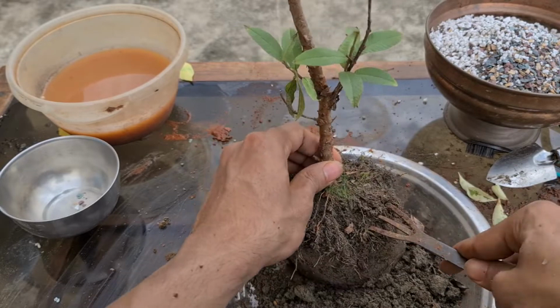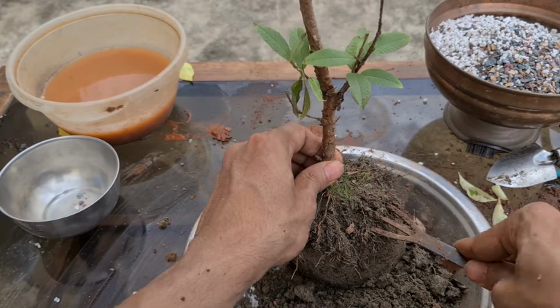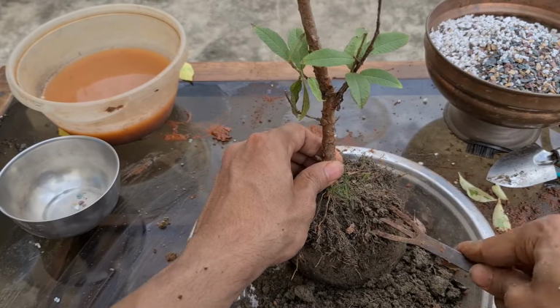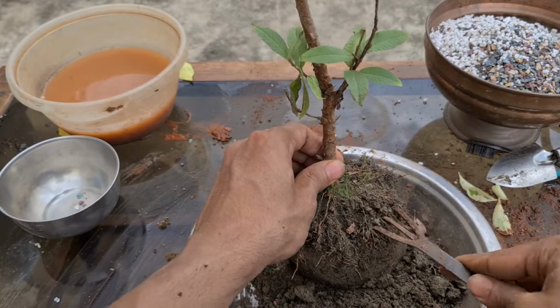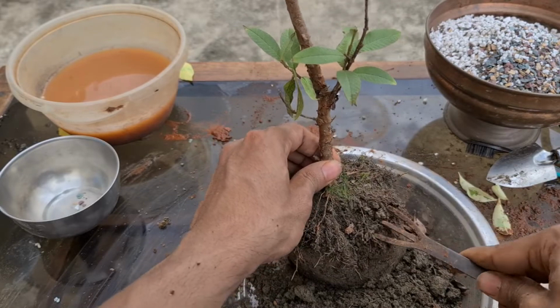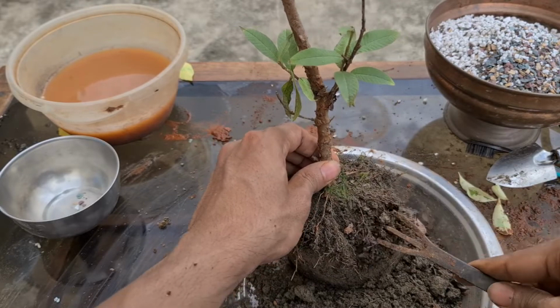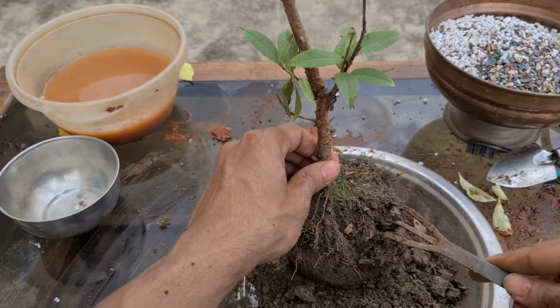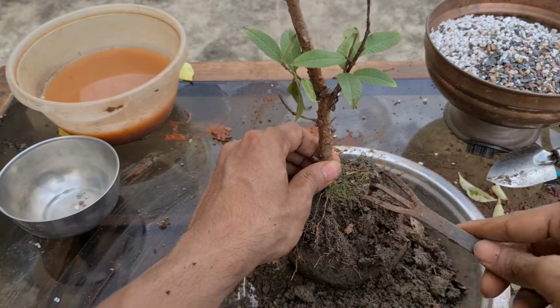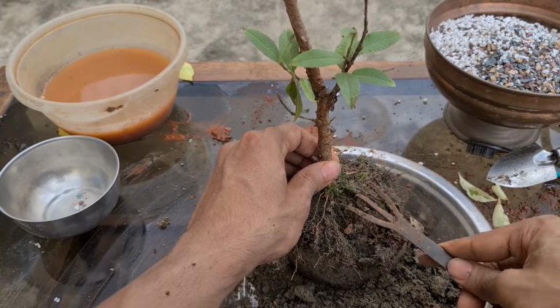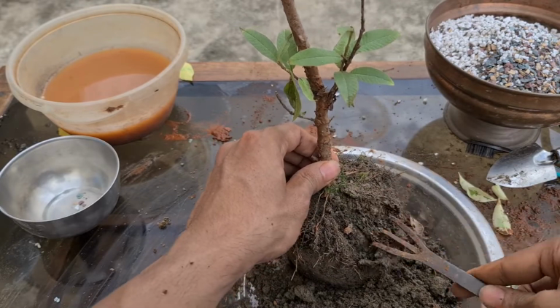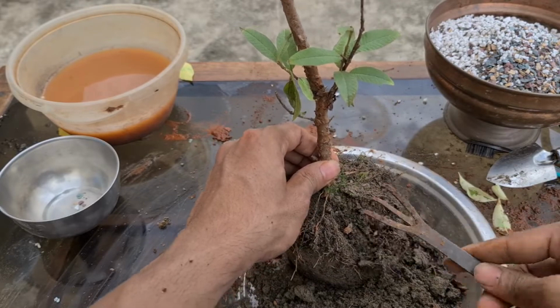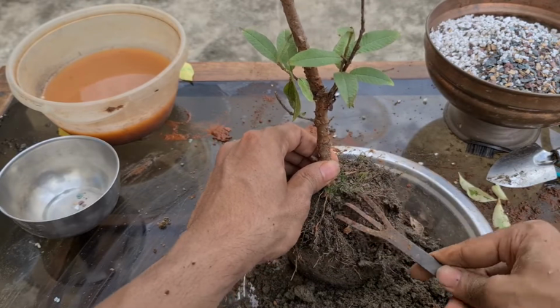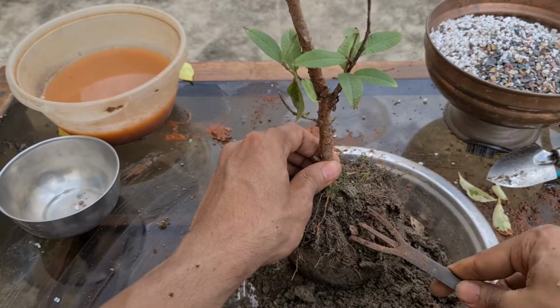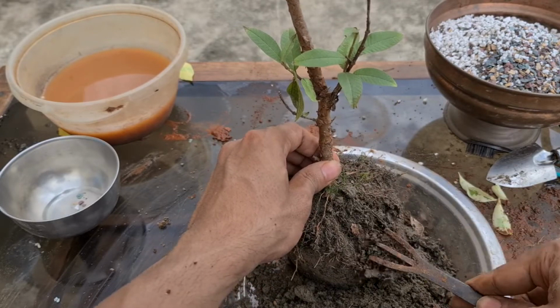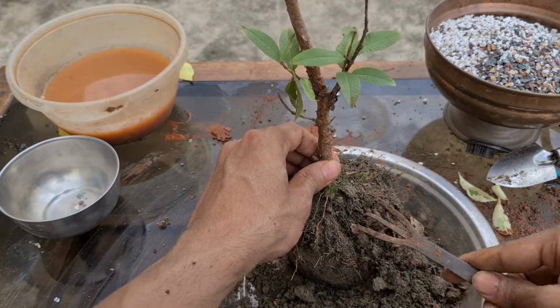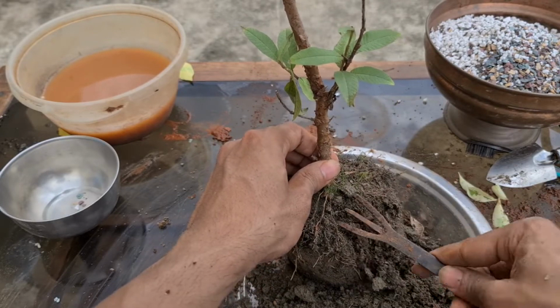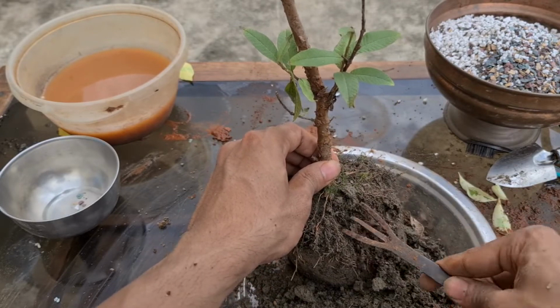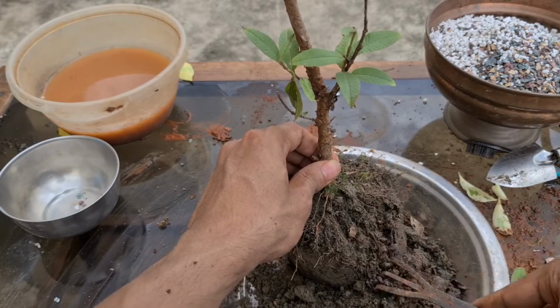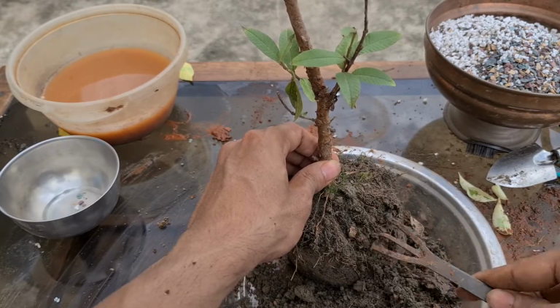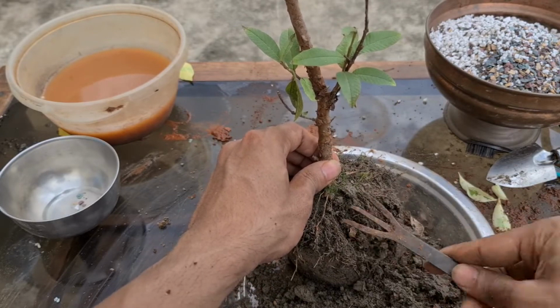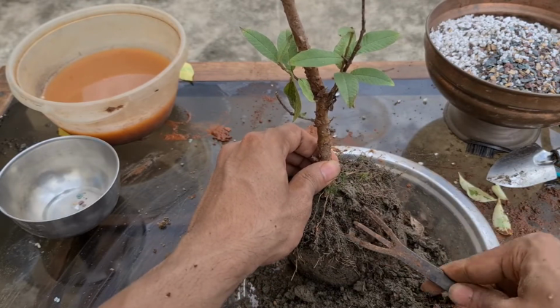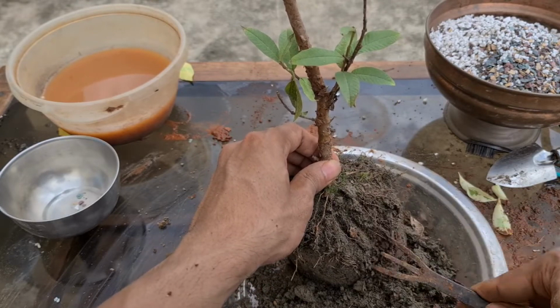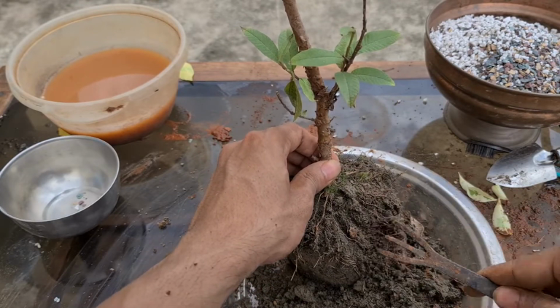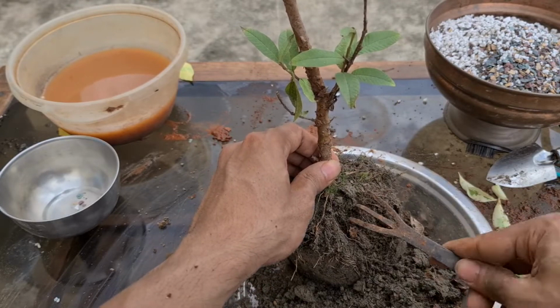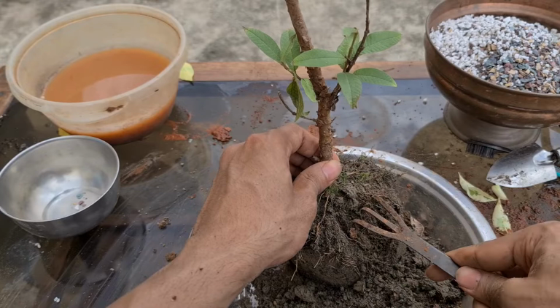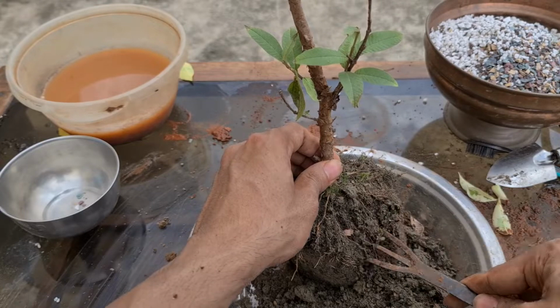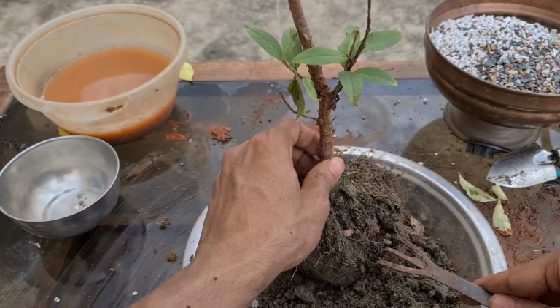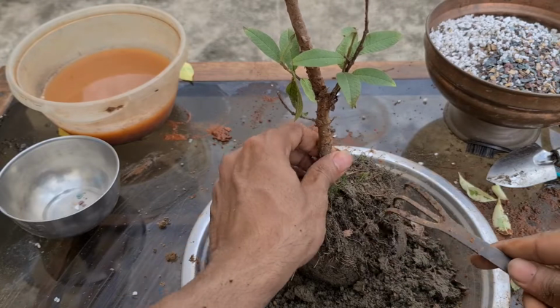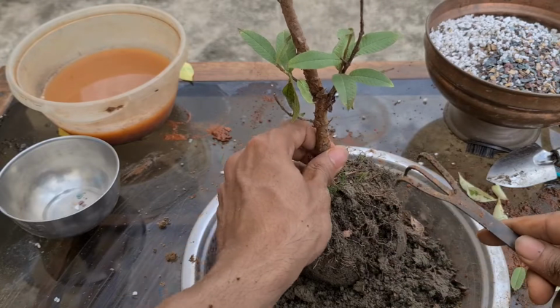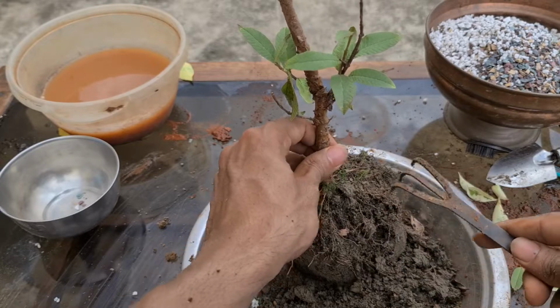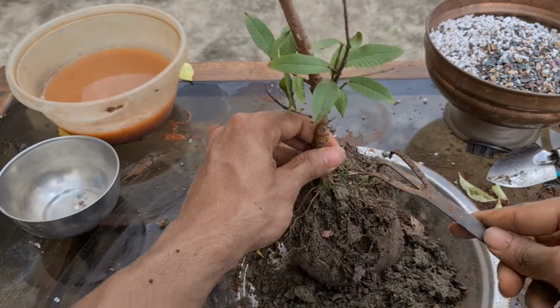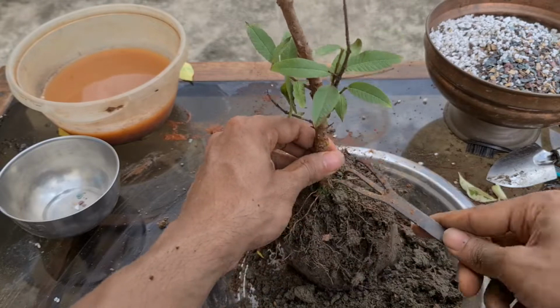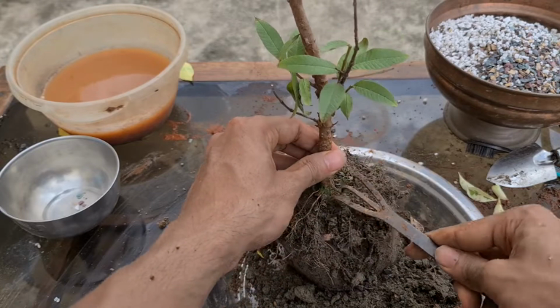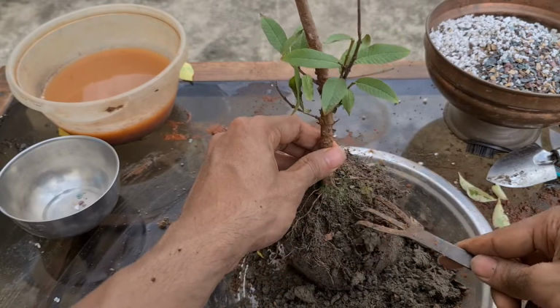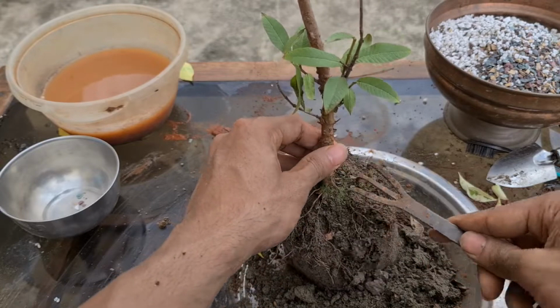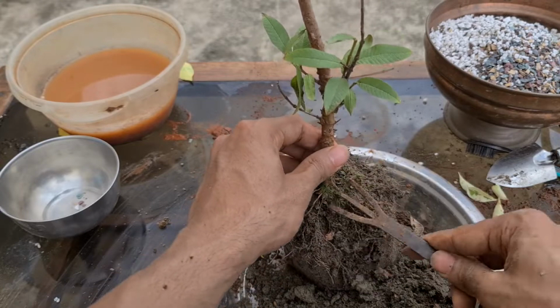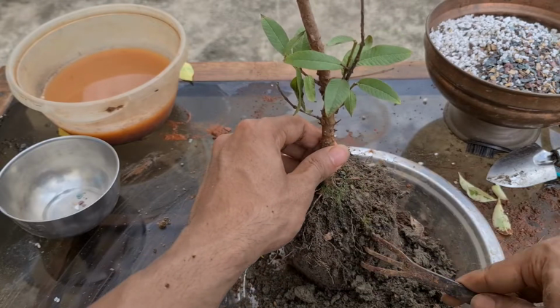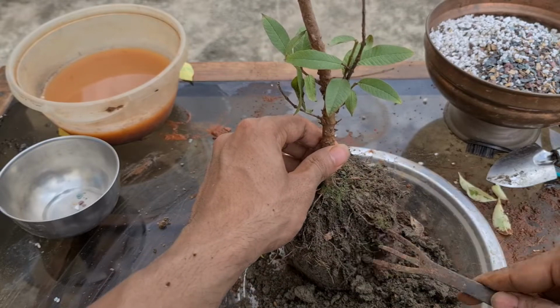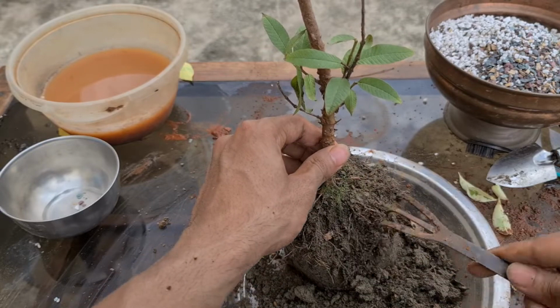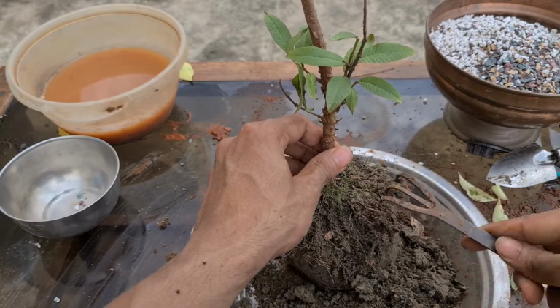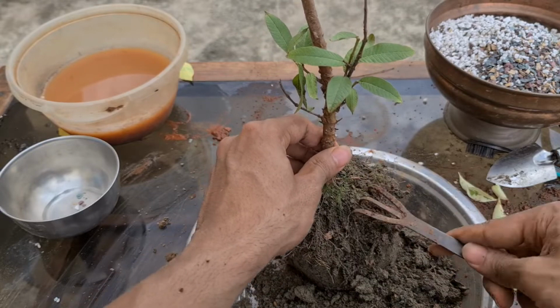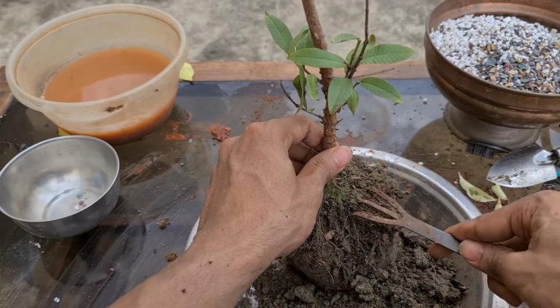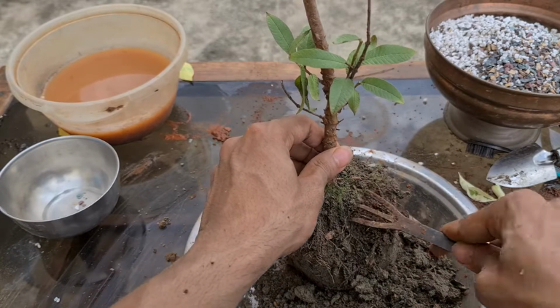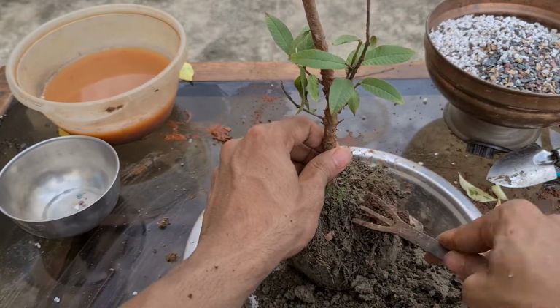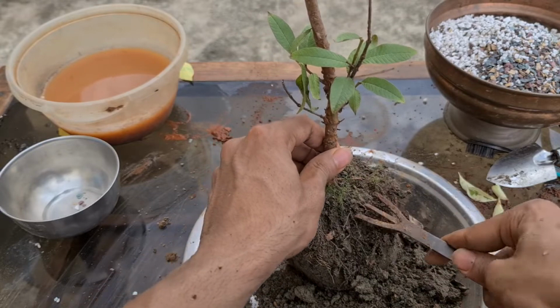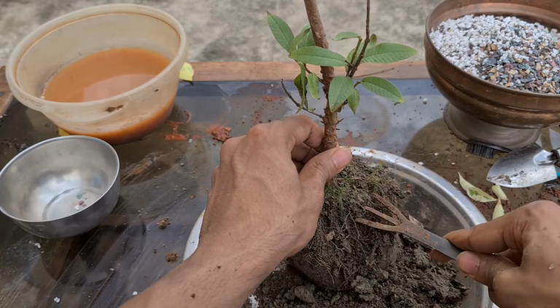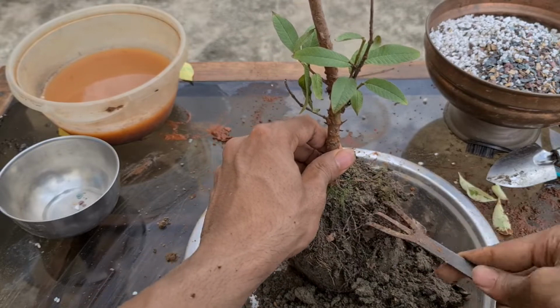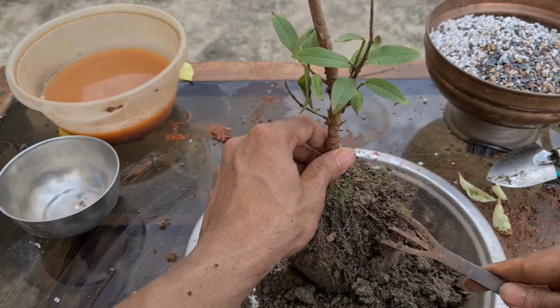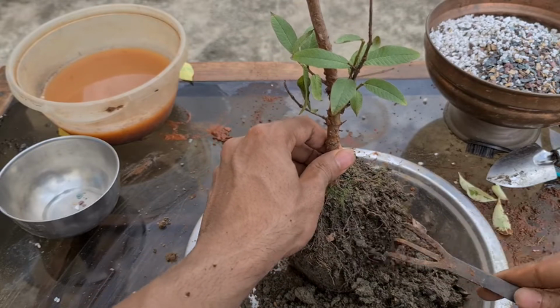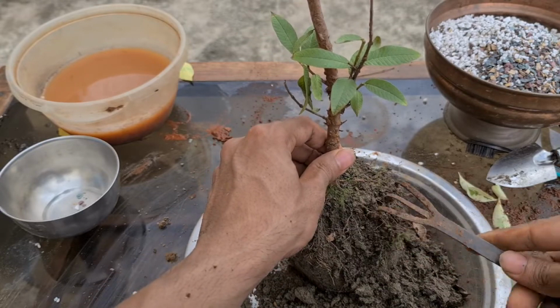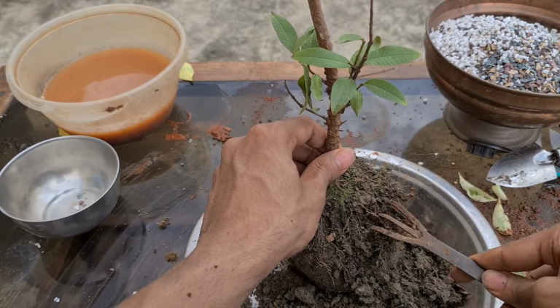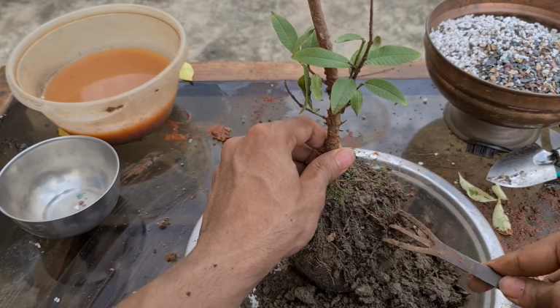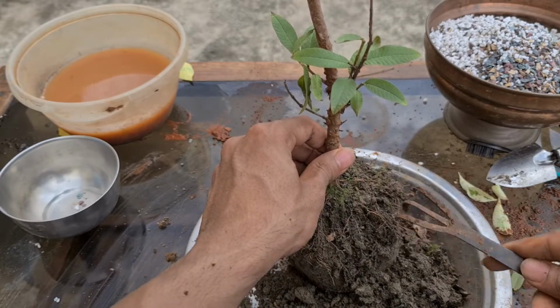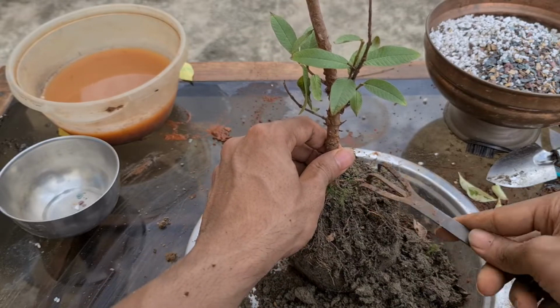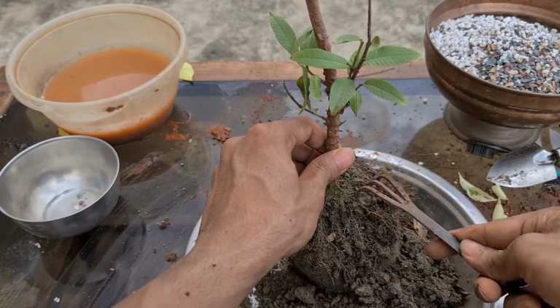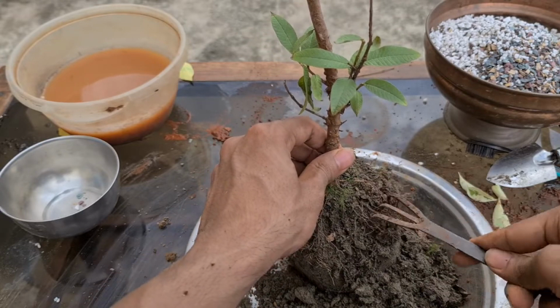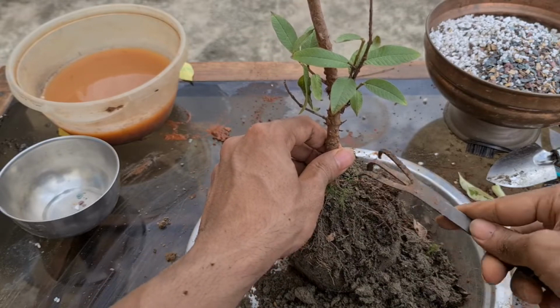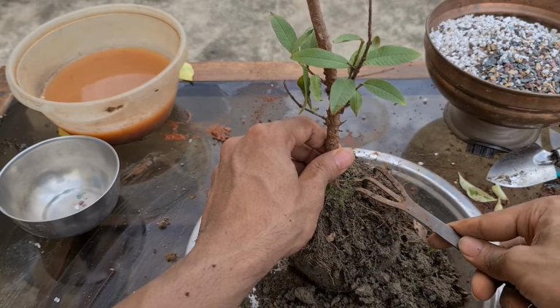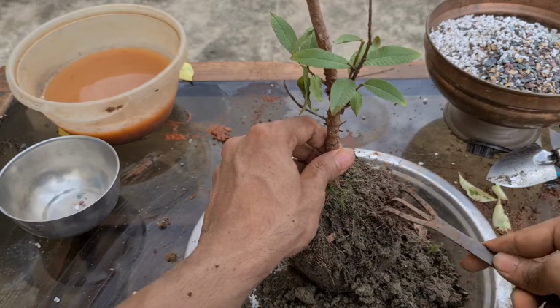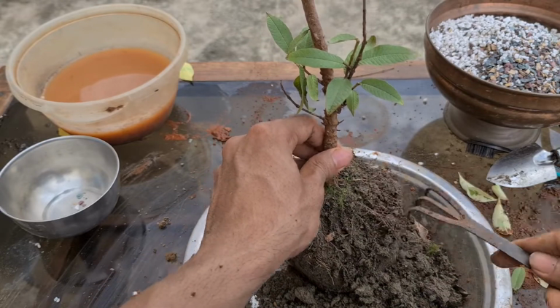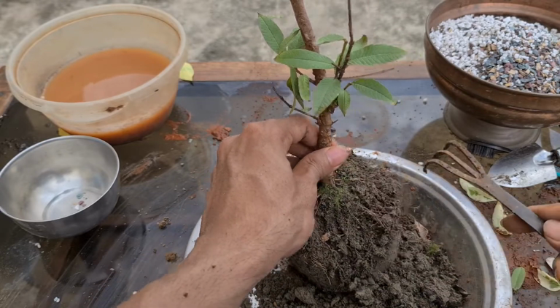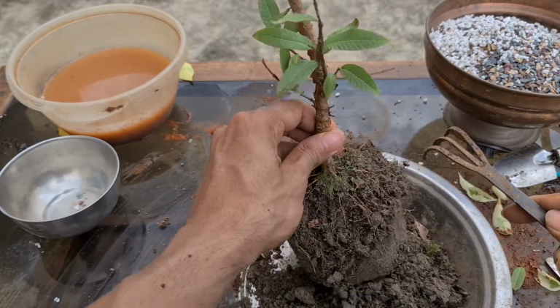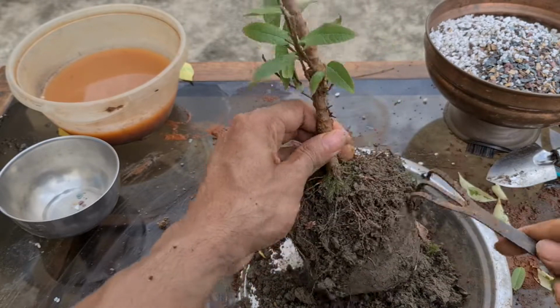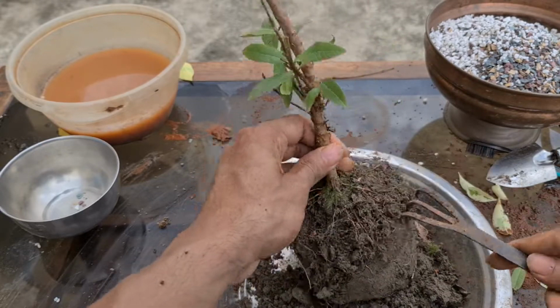You should always put it in a well-draining soil. Not sure why nursery people use this soil. Anyway, next time we remove it, we'll put it in proper soil.